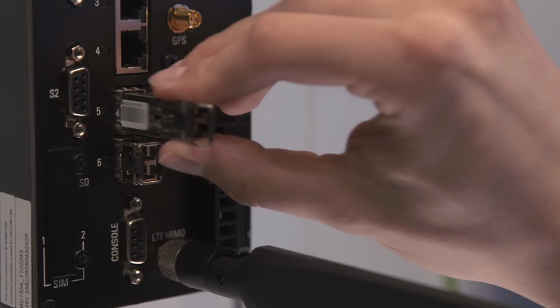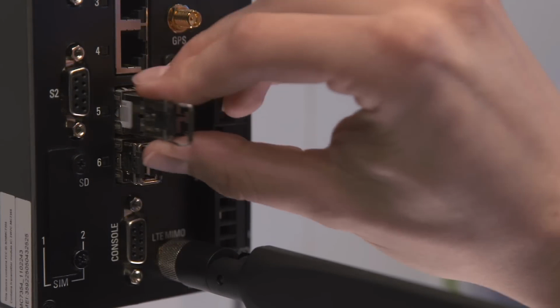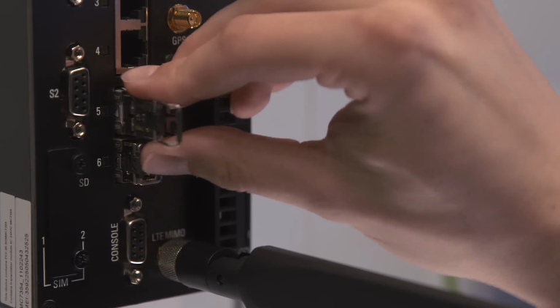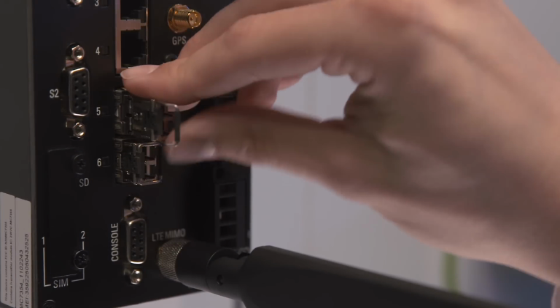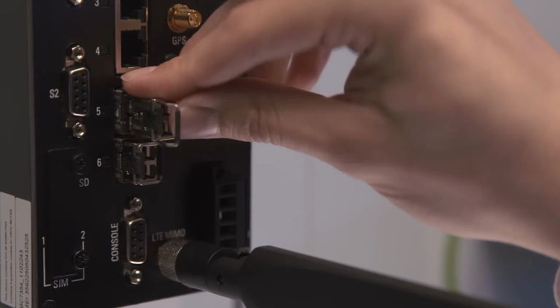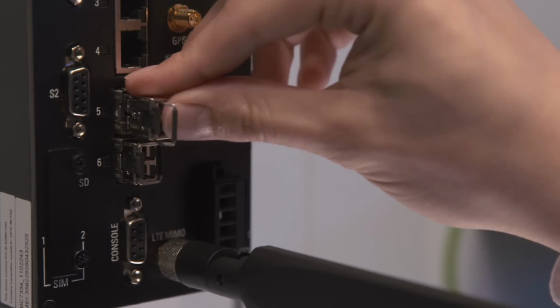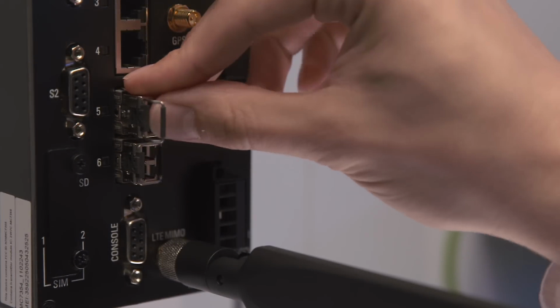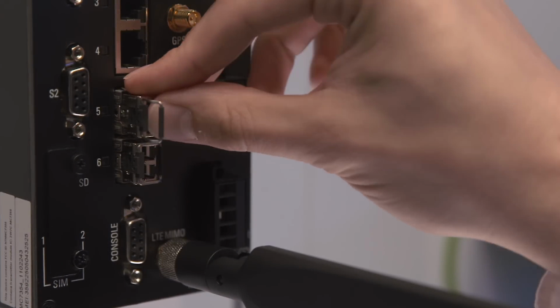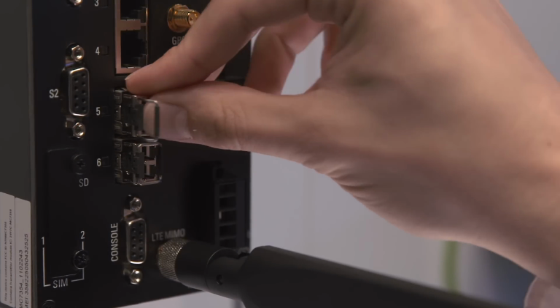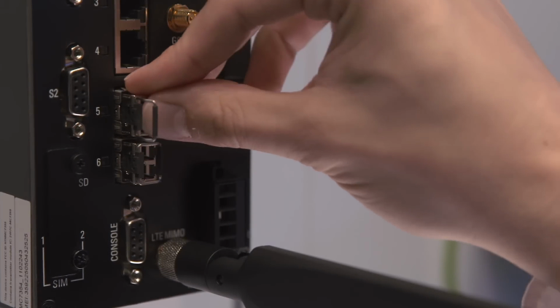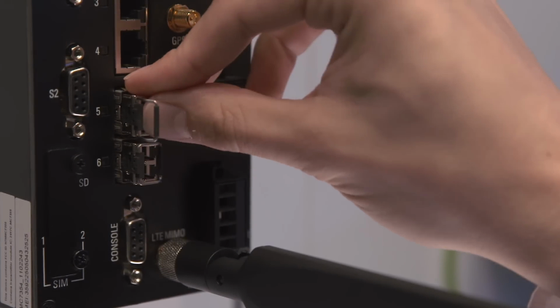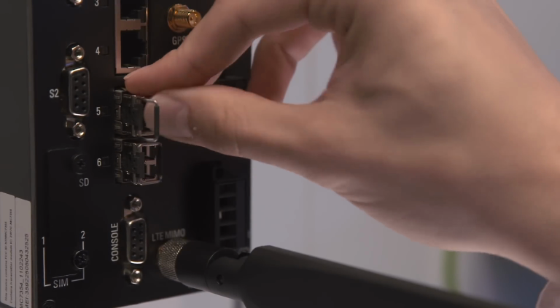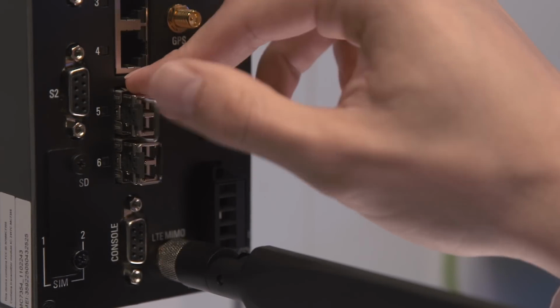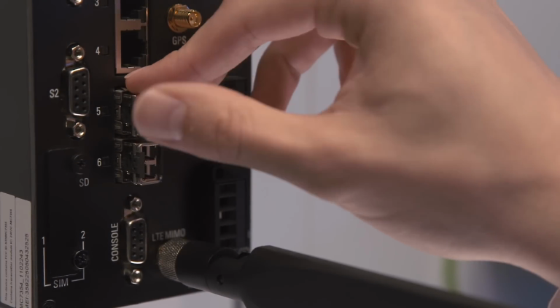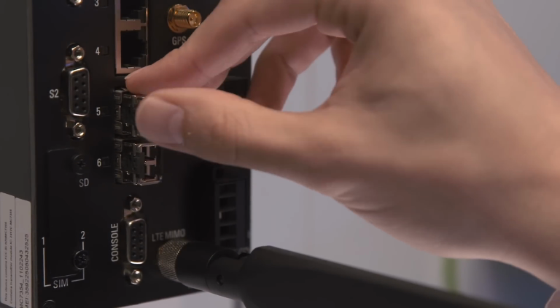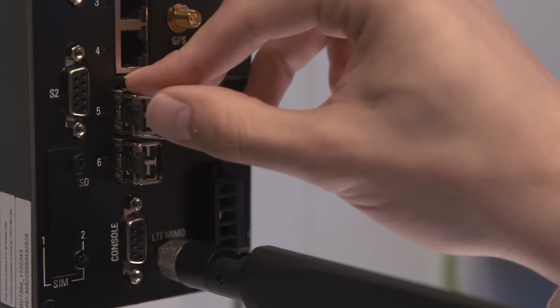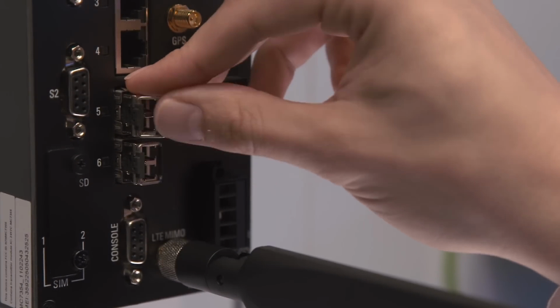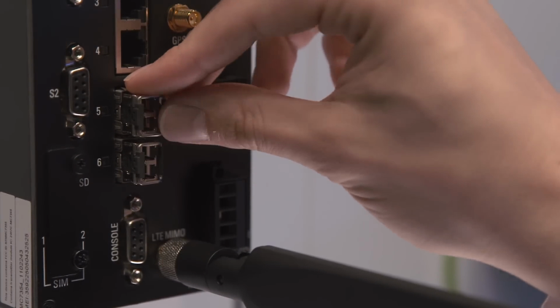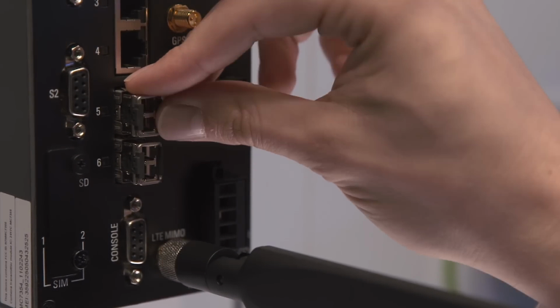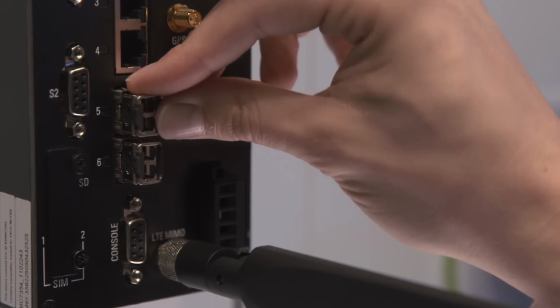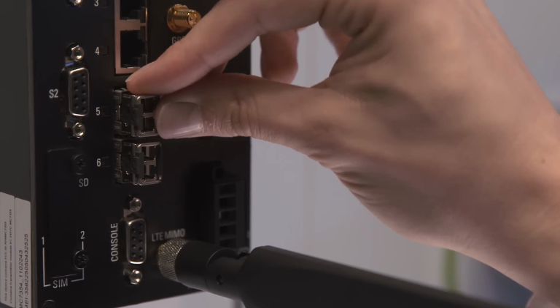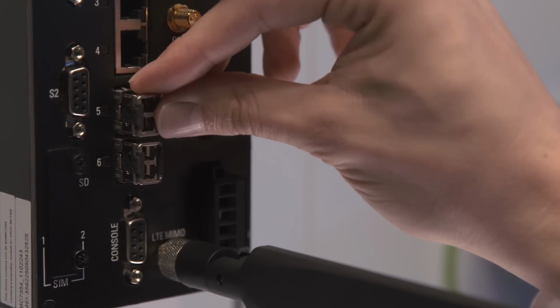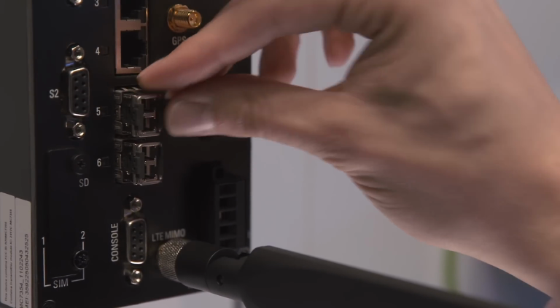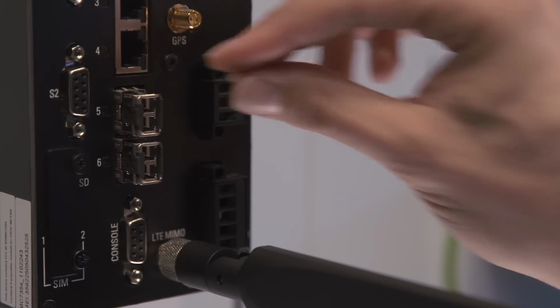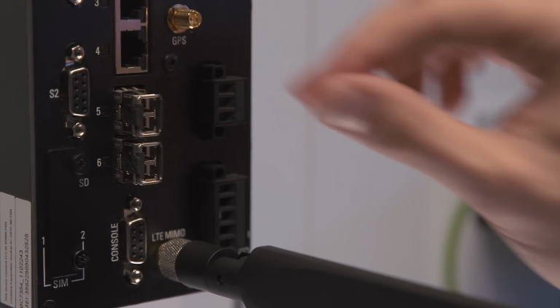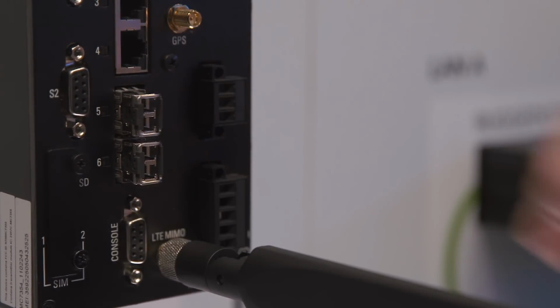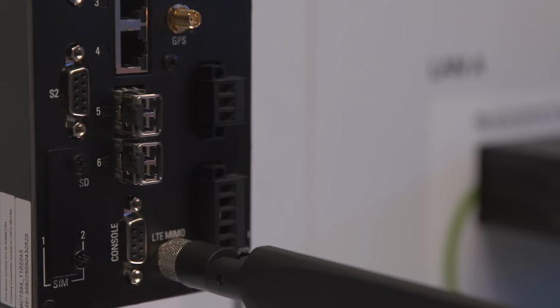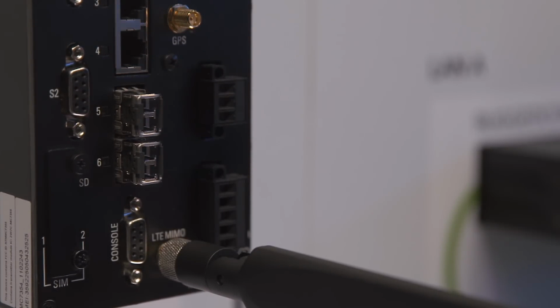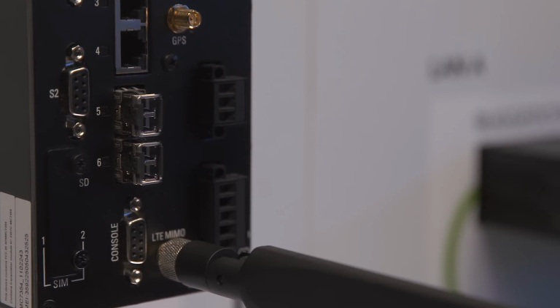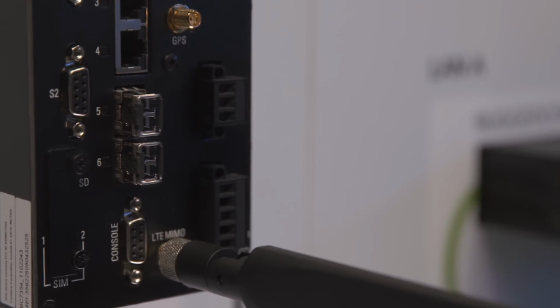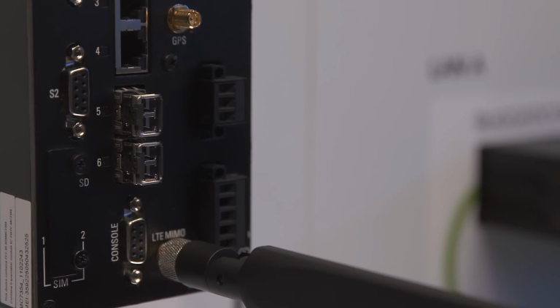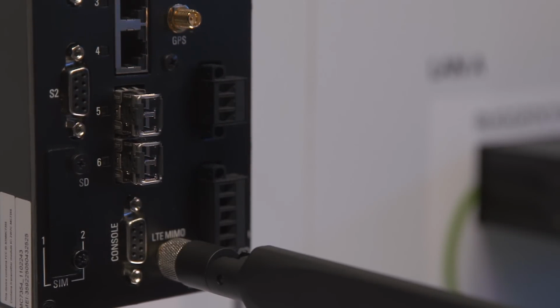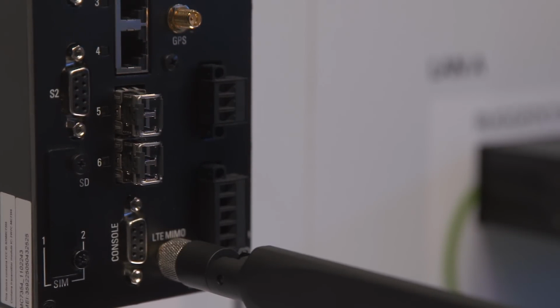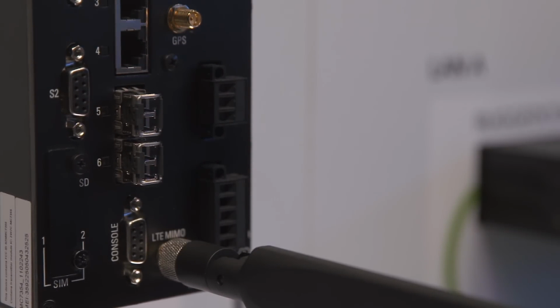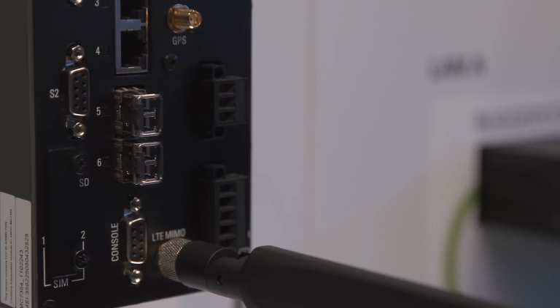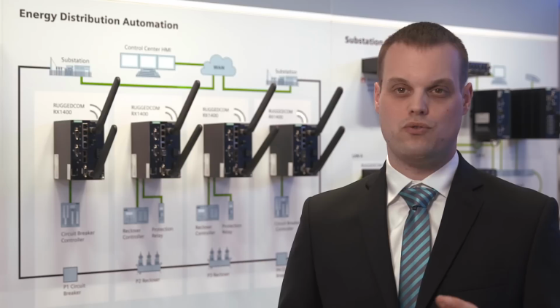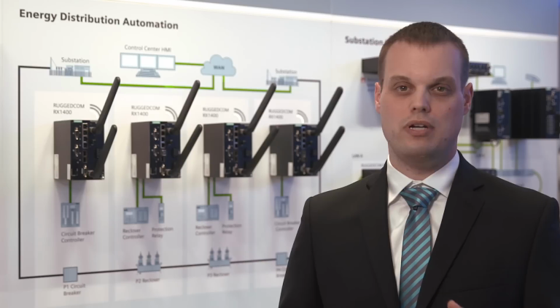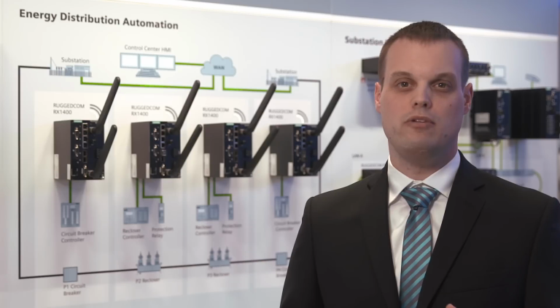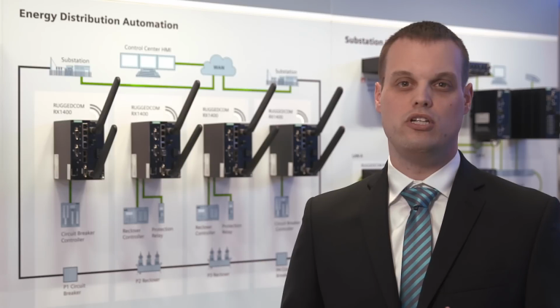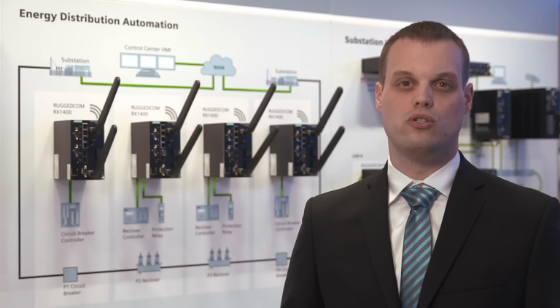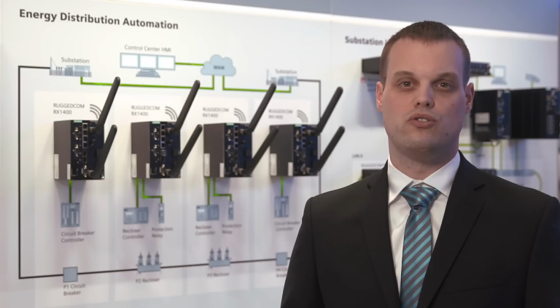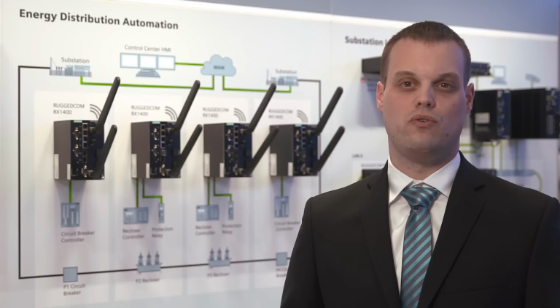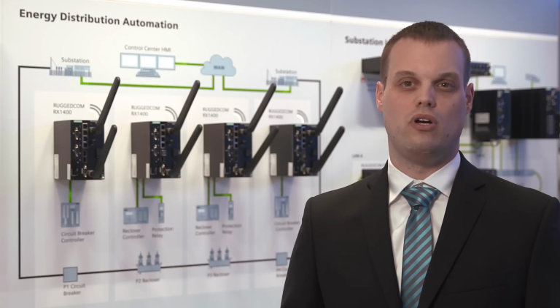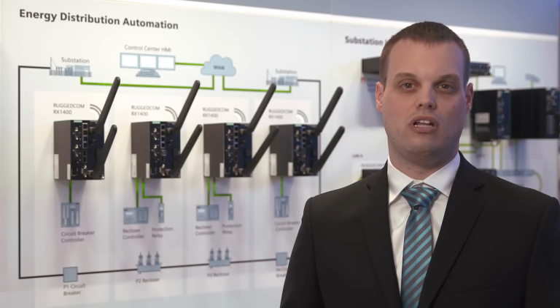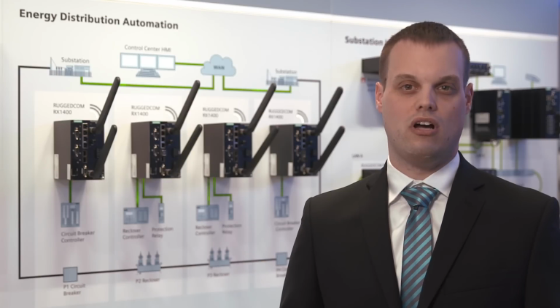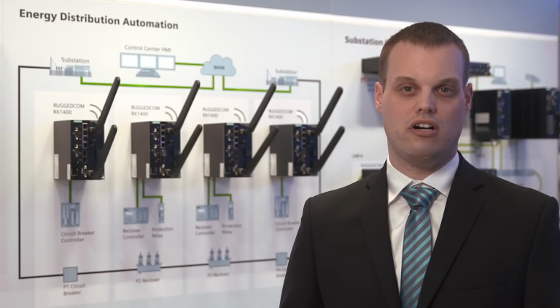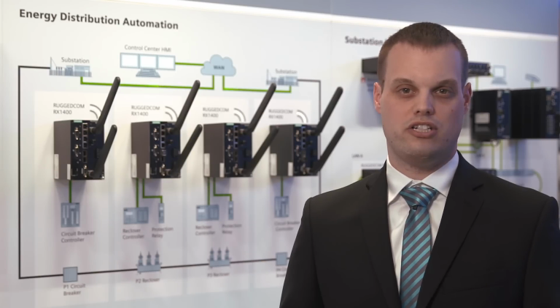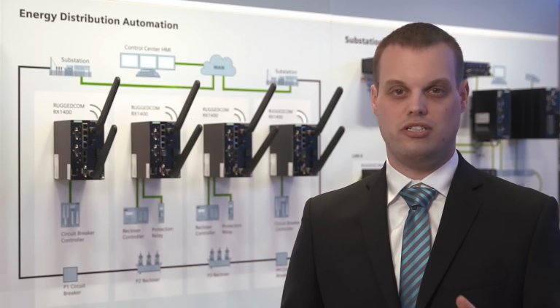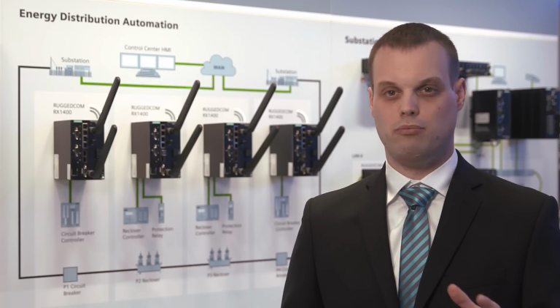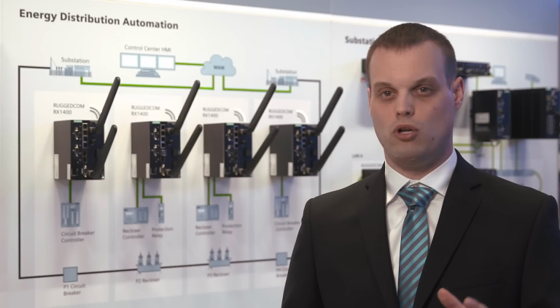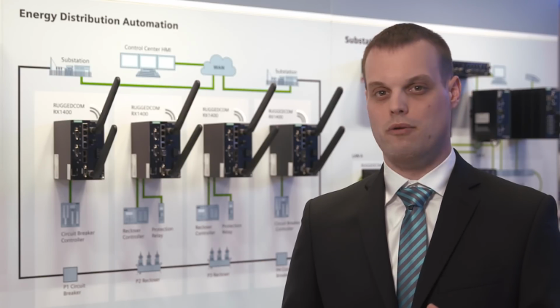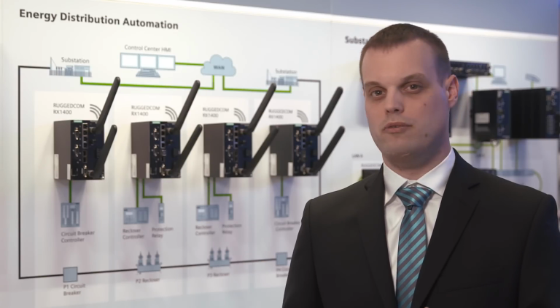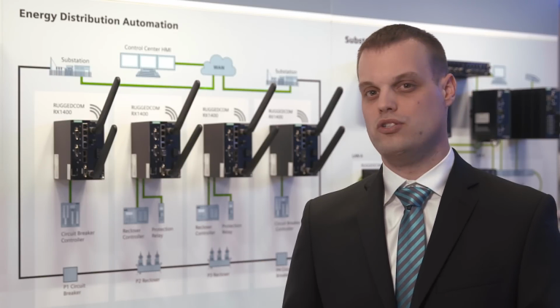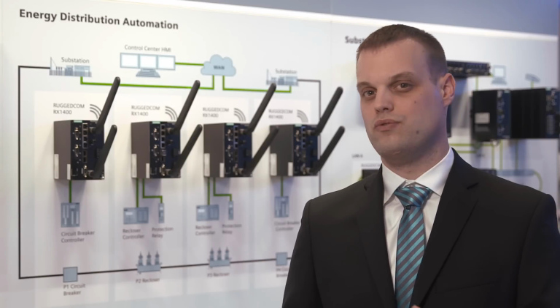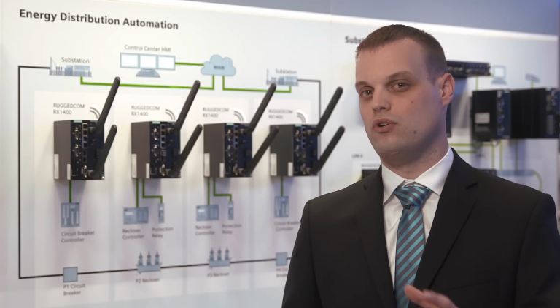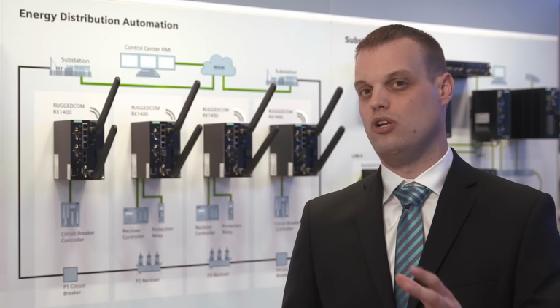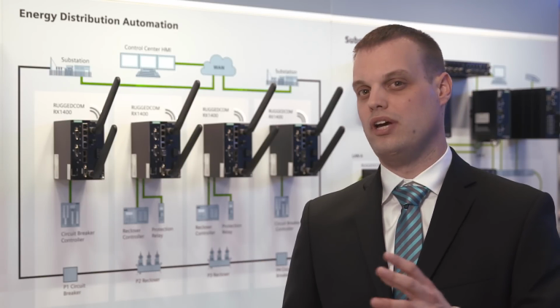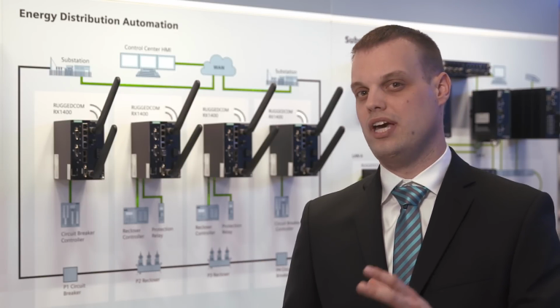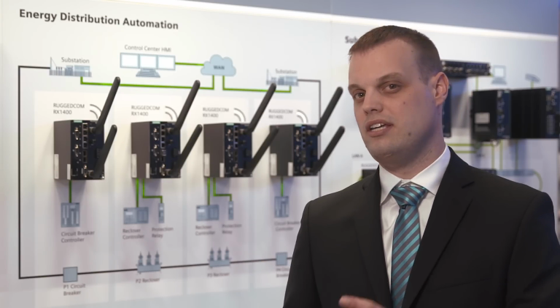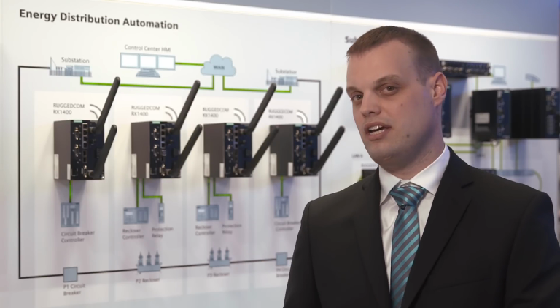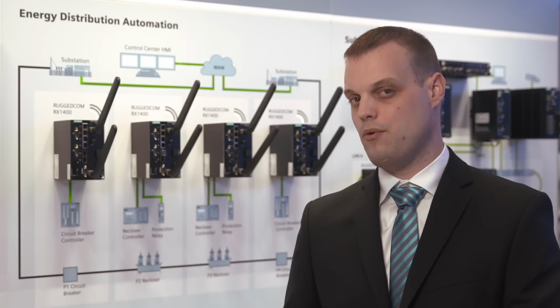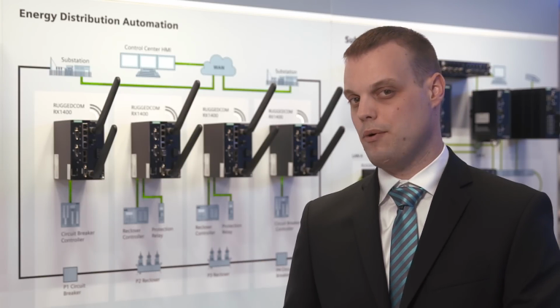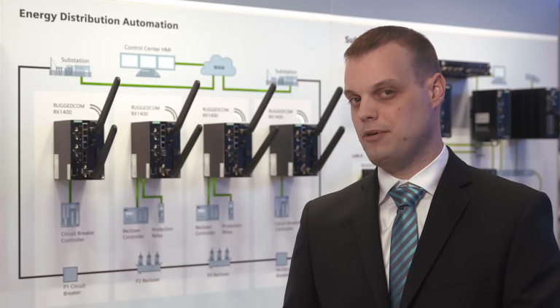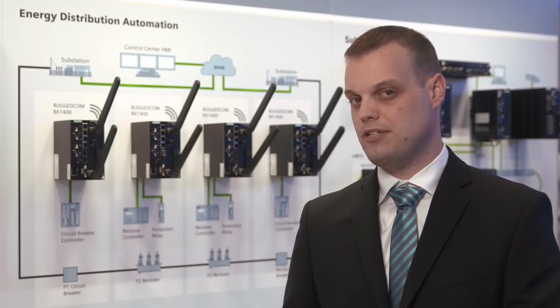Asset tracking is possible thanks to GPS input, which is extremely useful in large deployments for locating equipment.